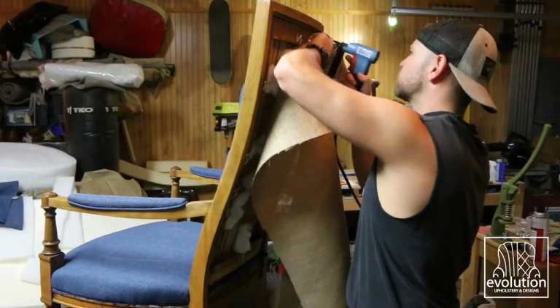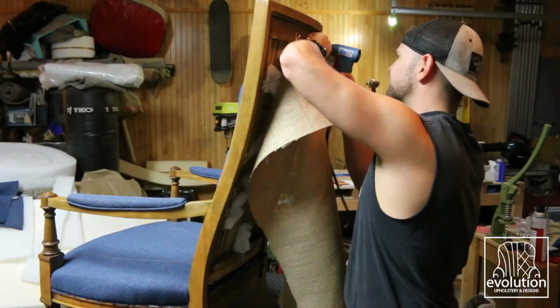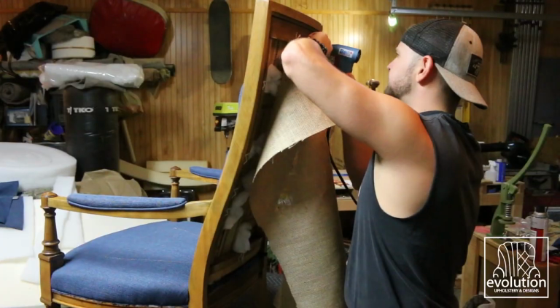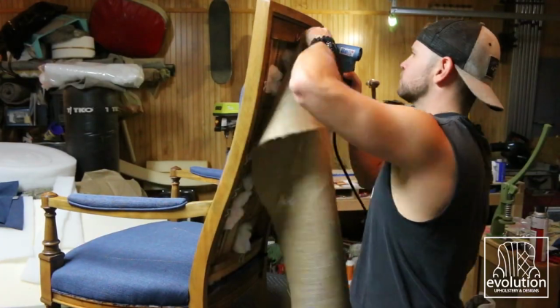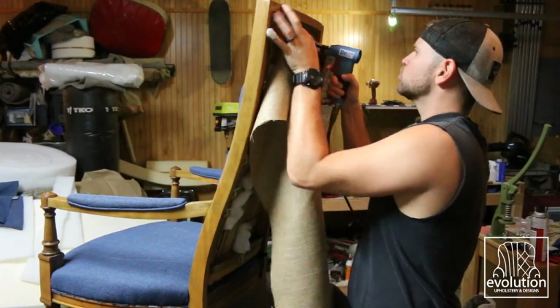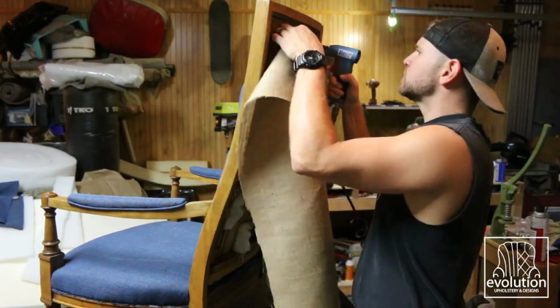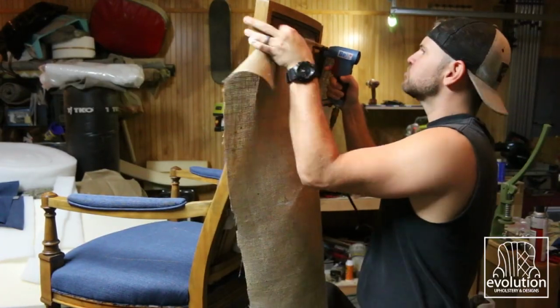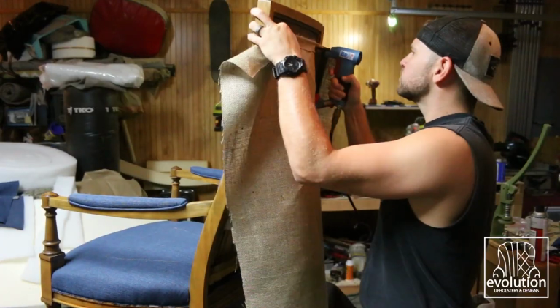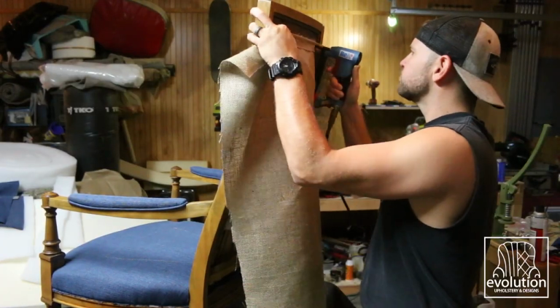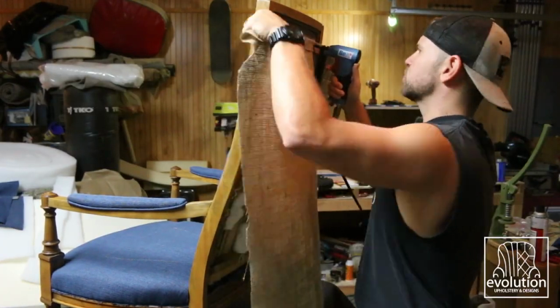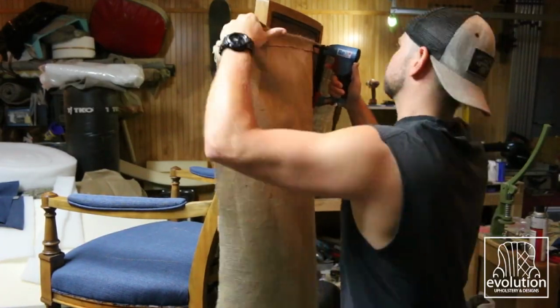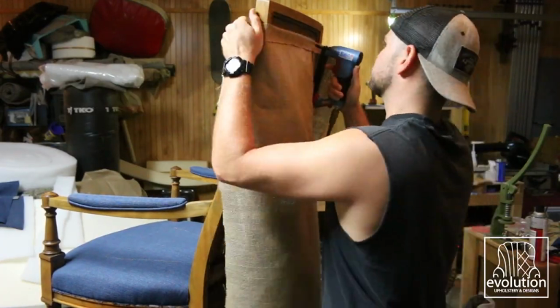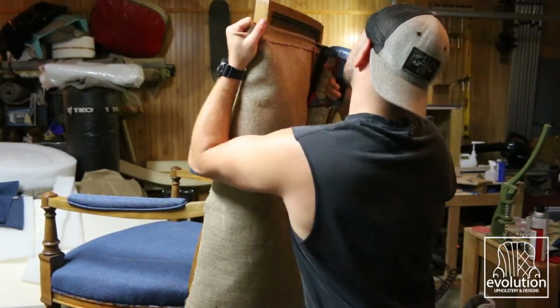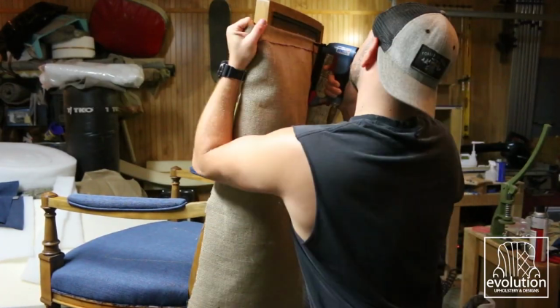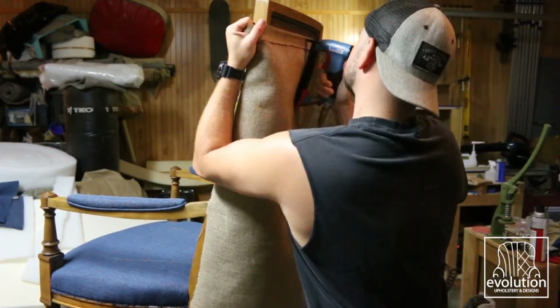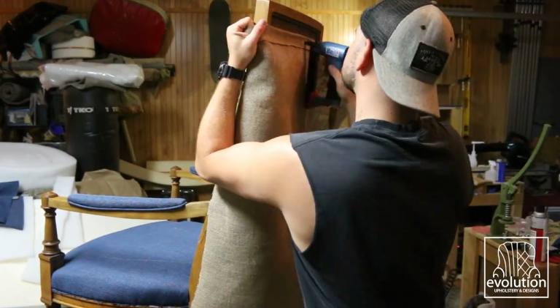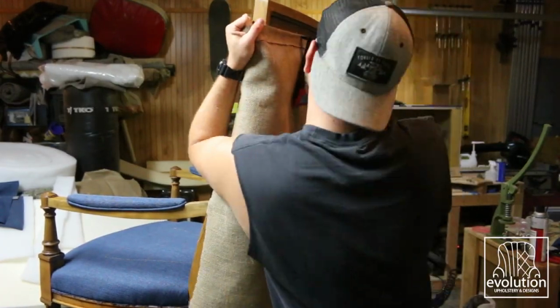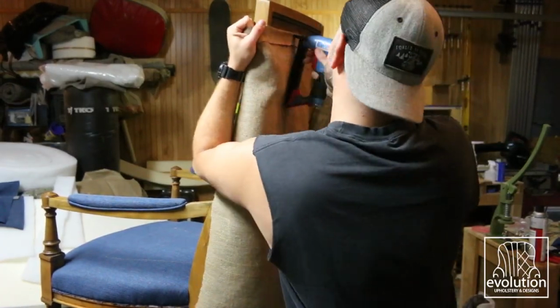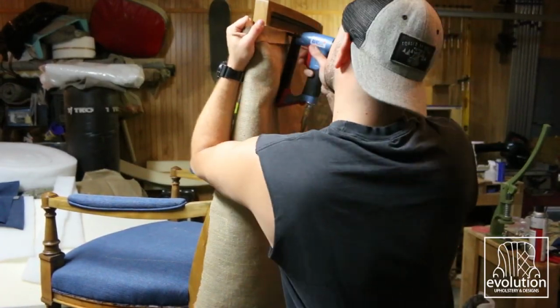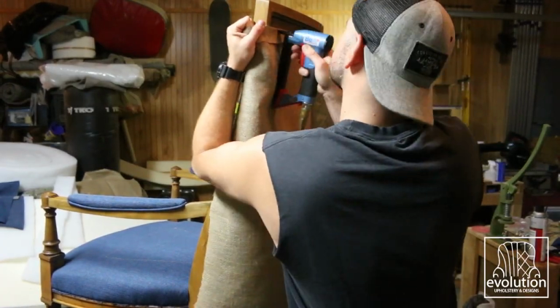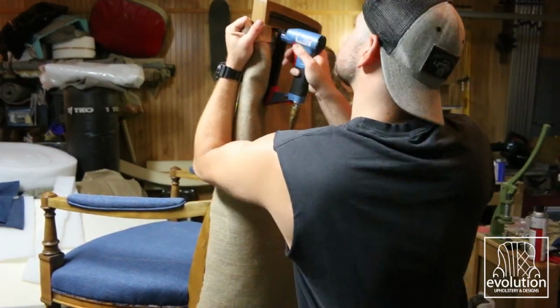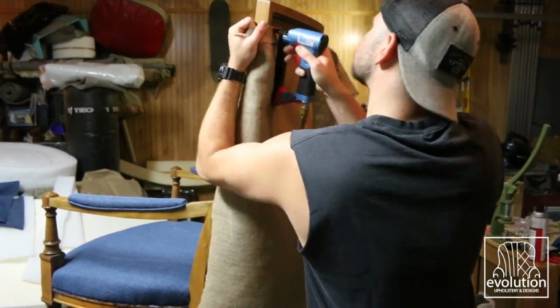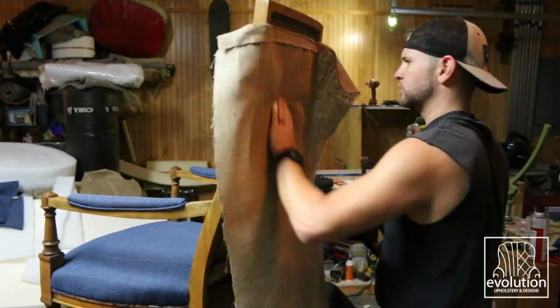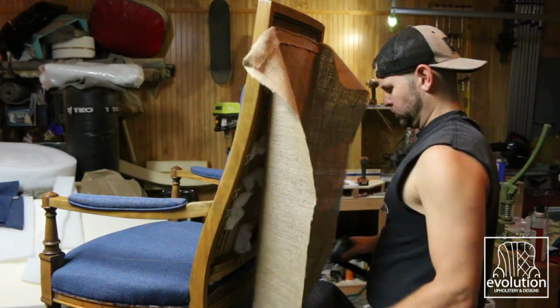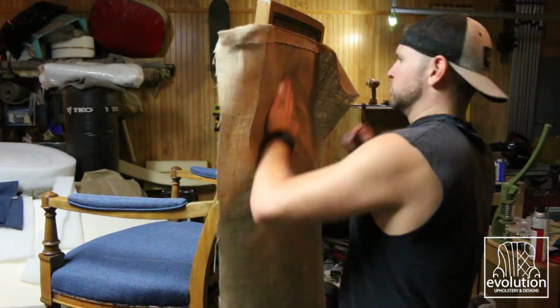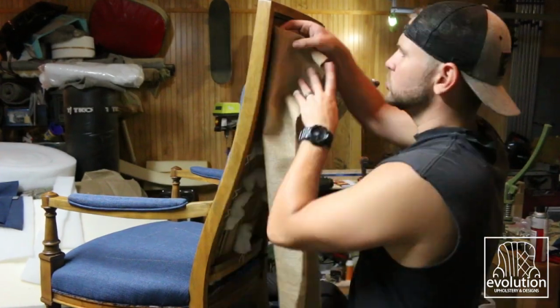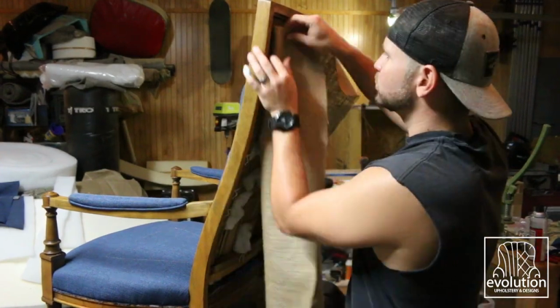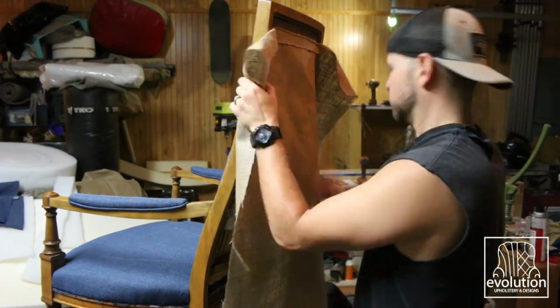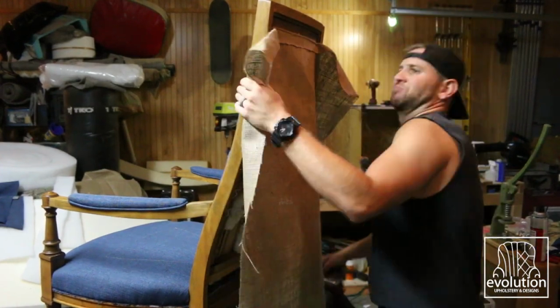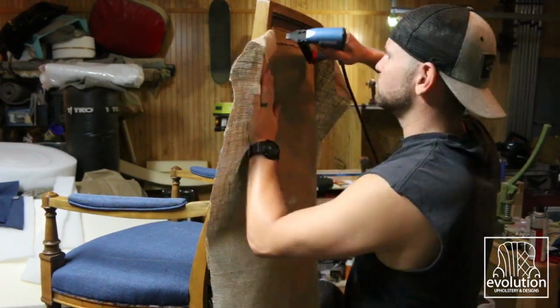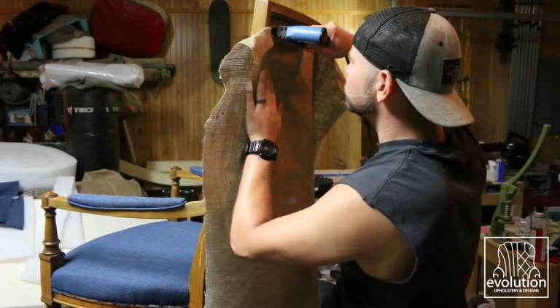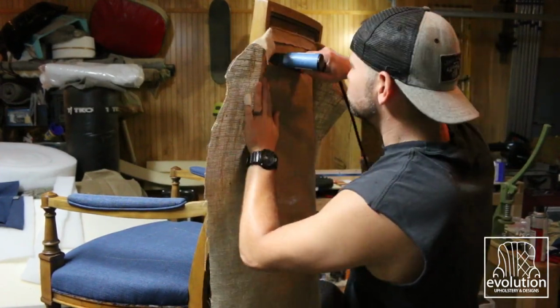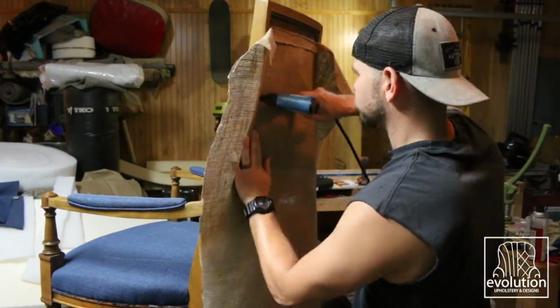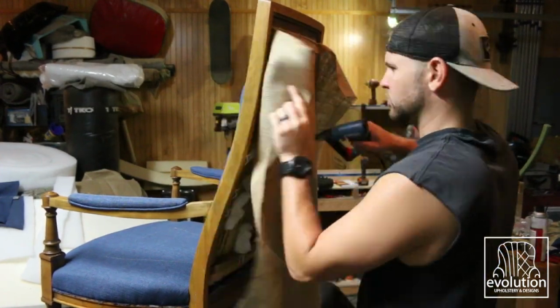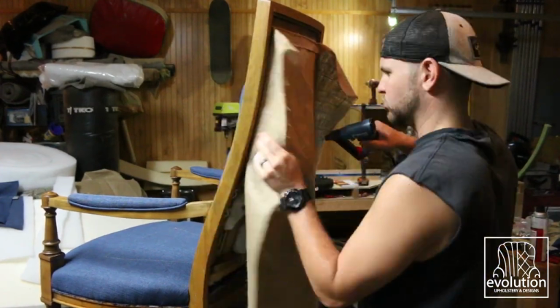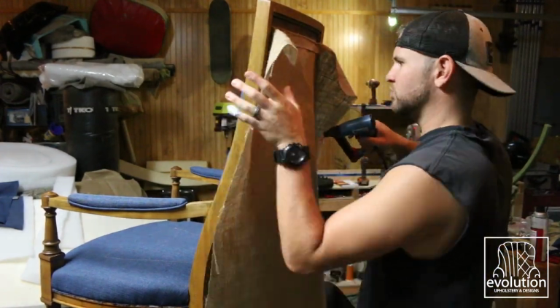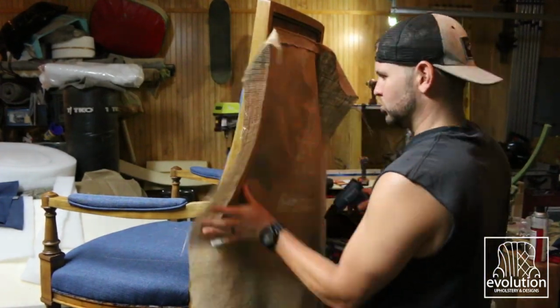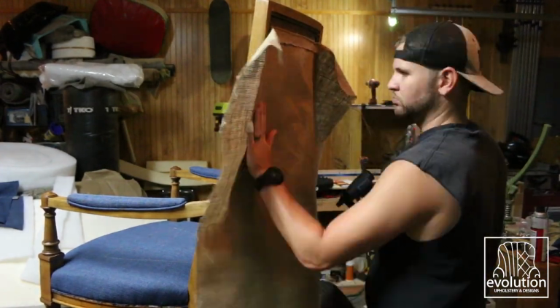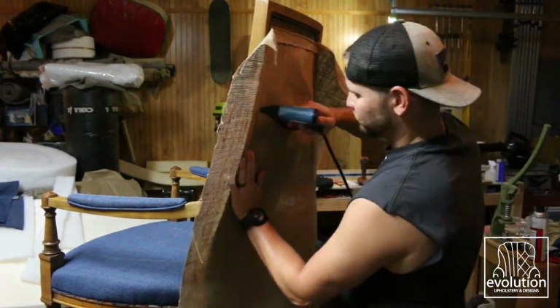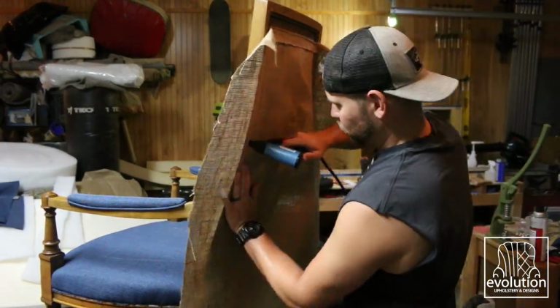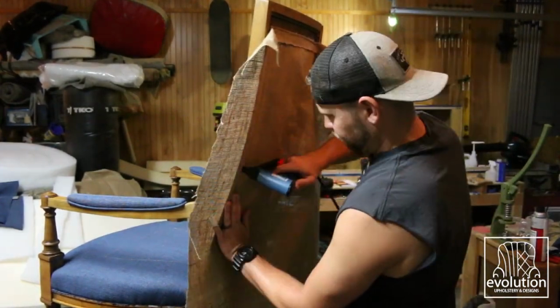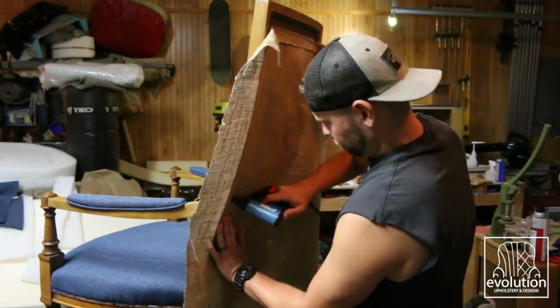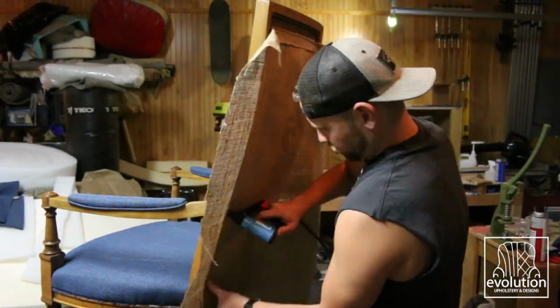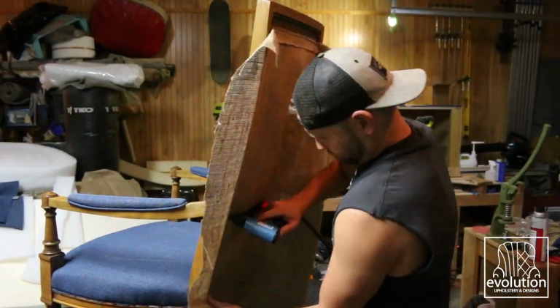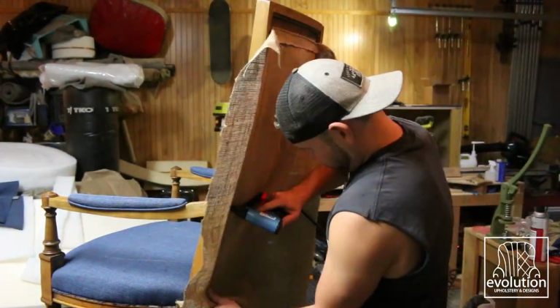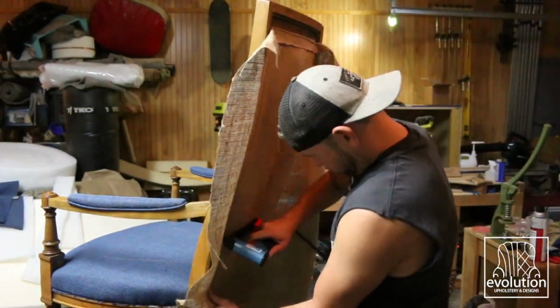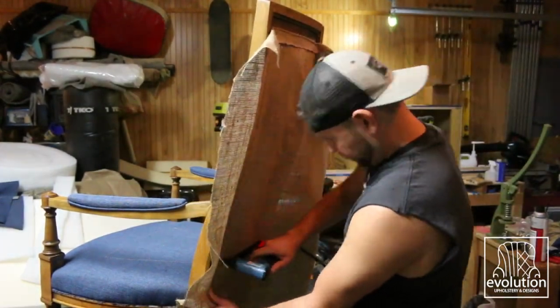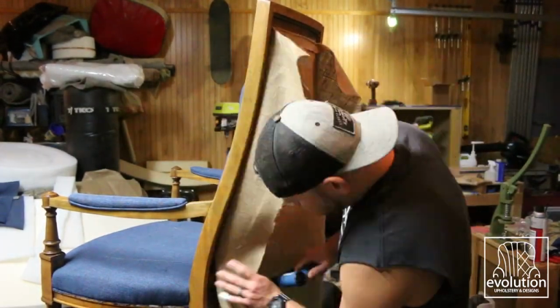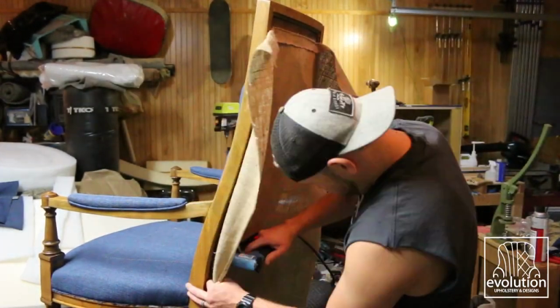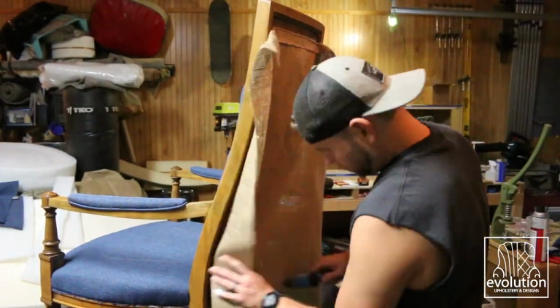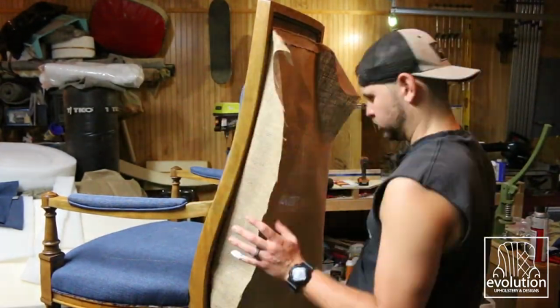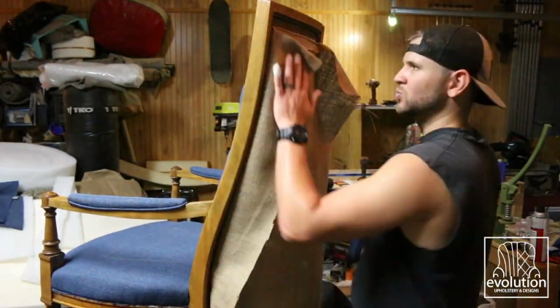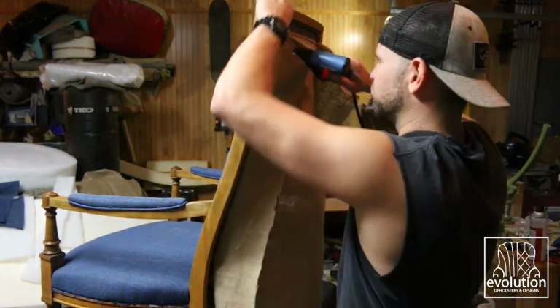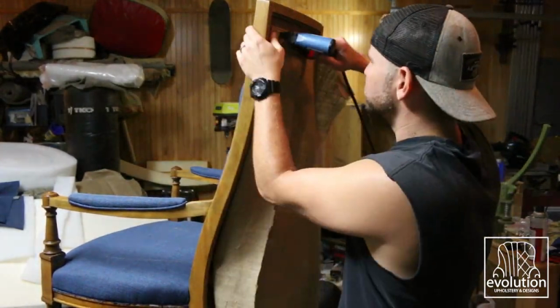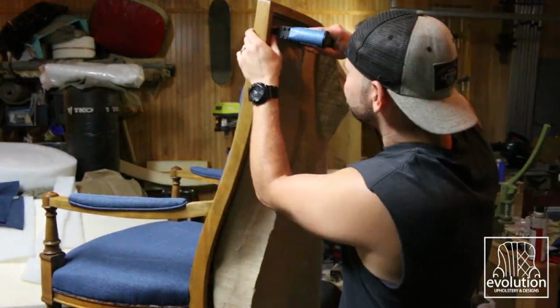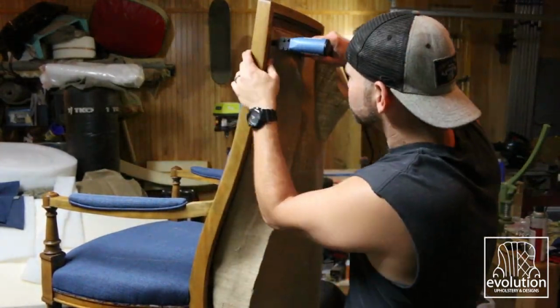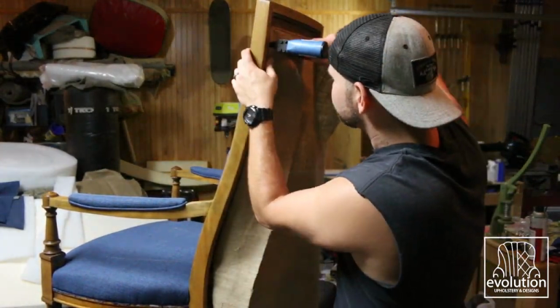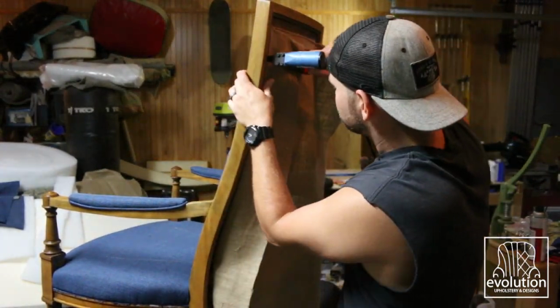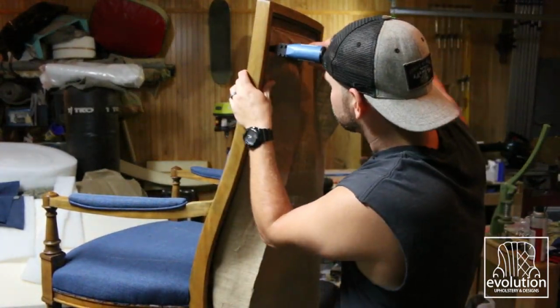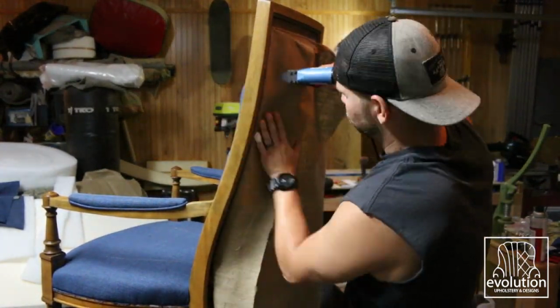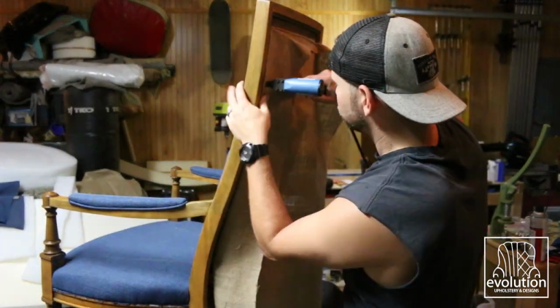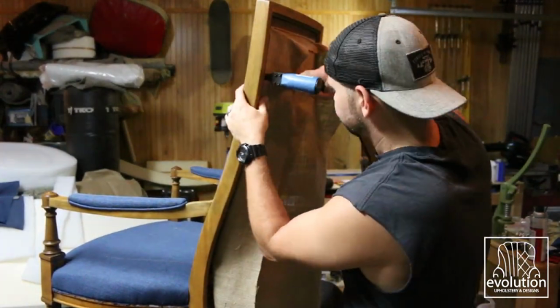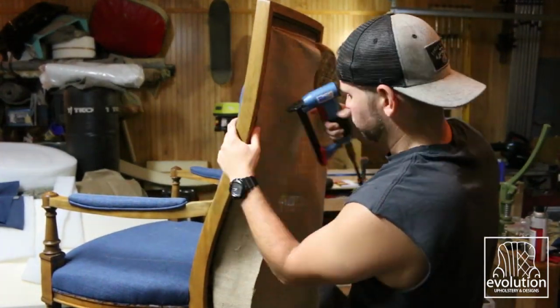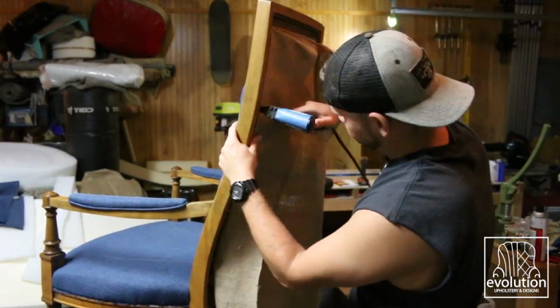Once the inside back was done, more burlap went on the outside back, then a layer of fiber, and then finally the fabric.